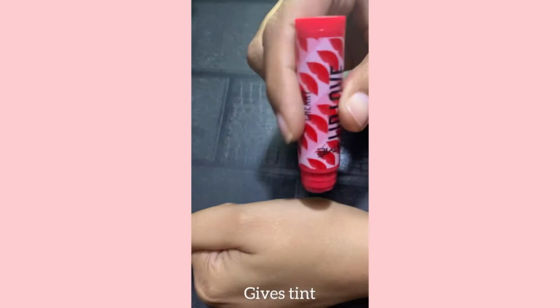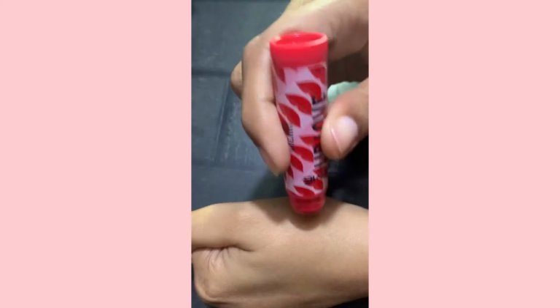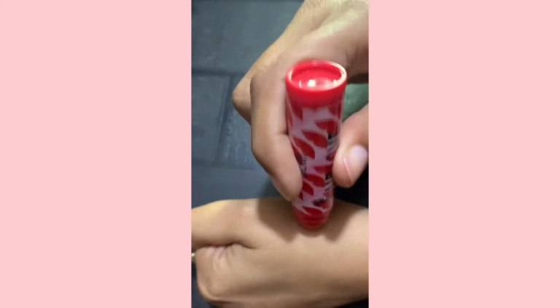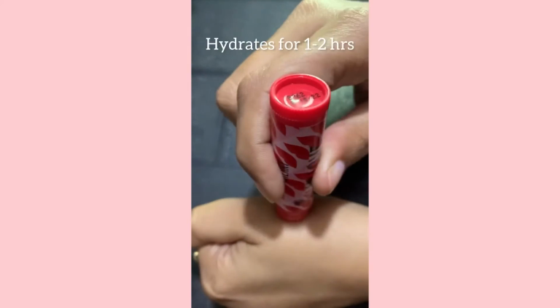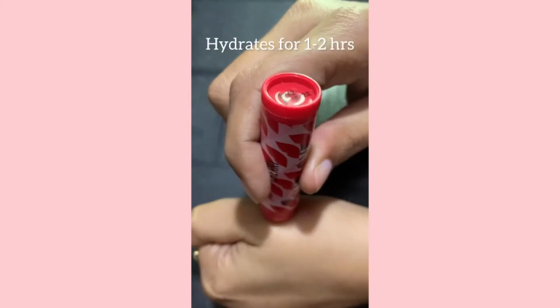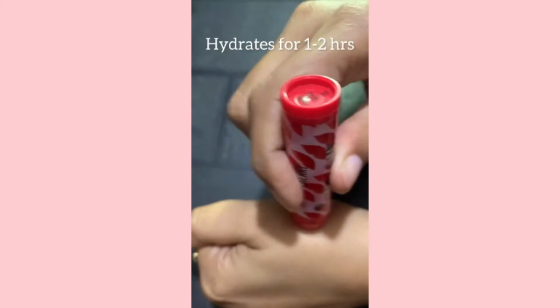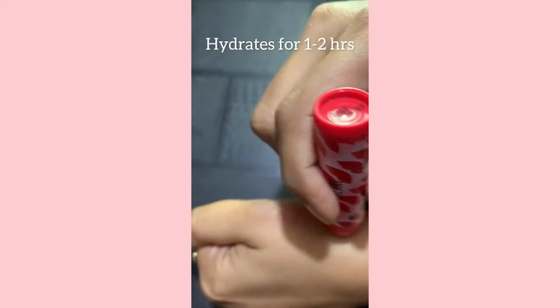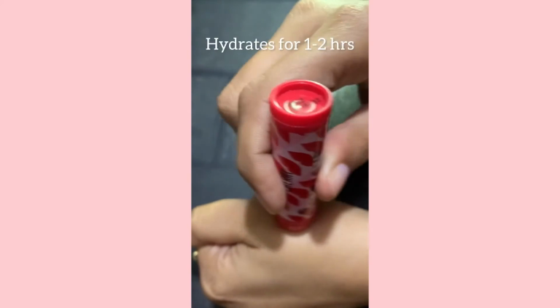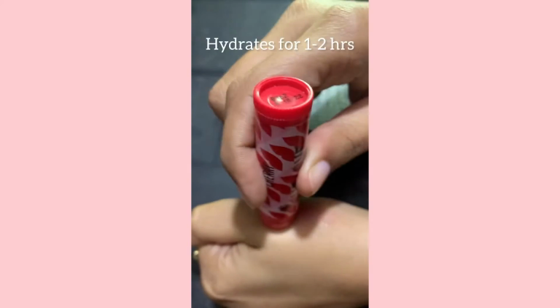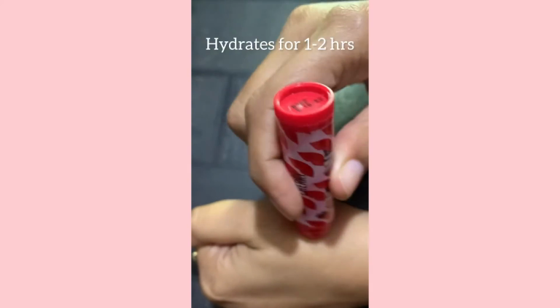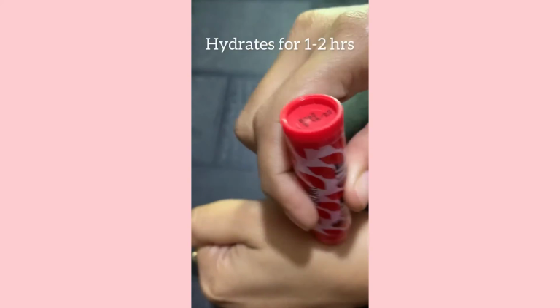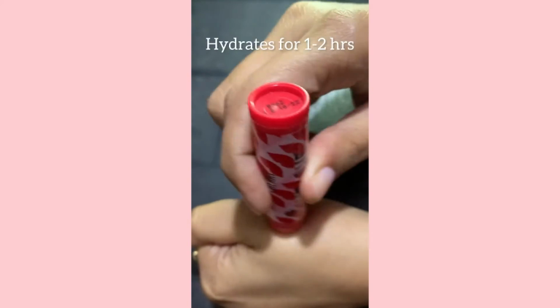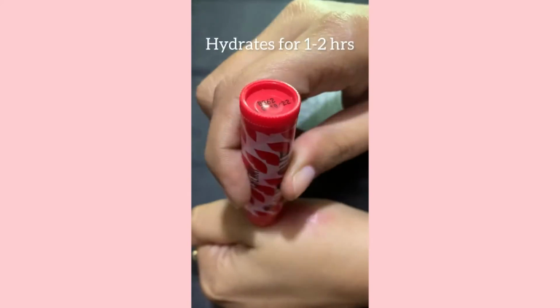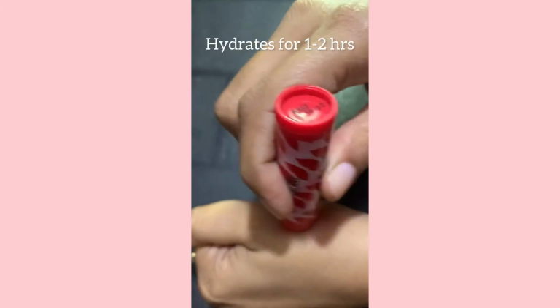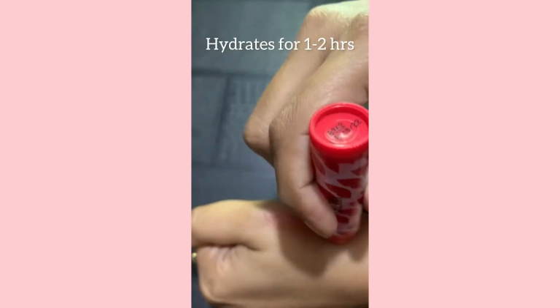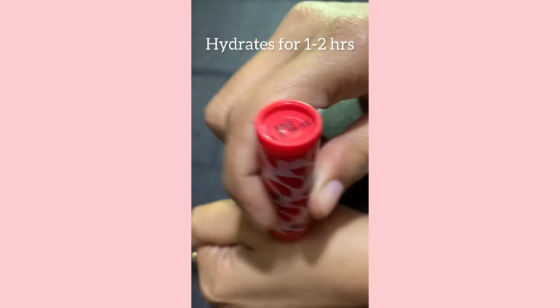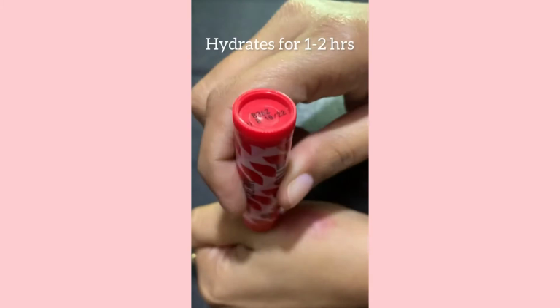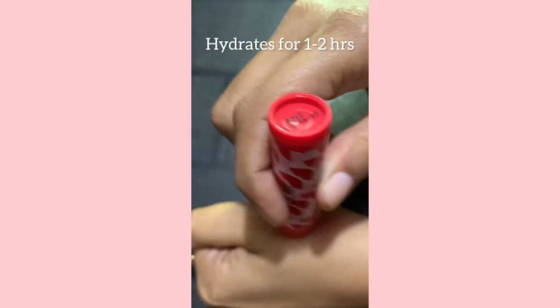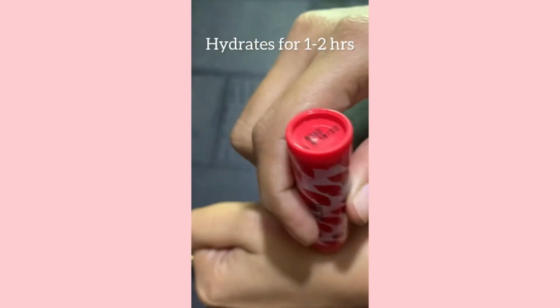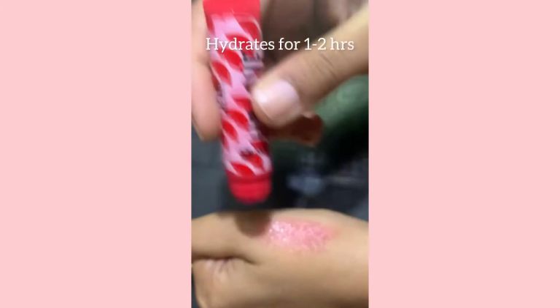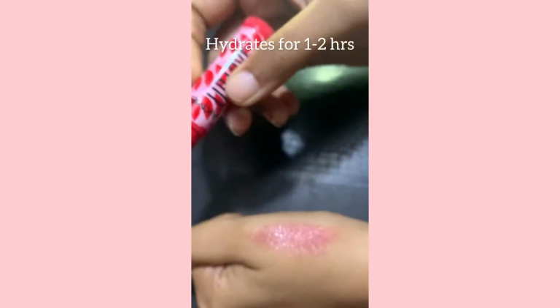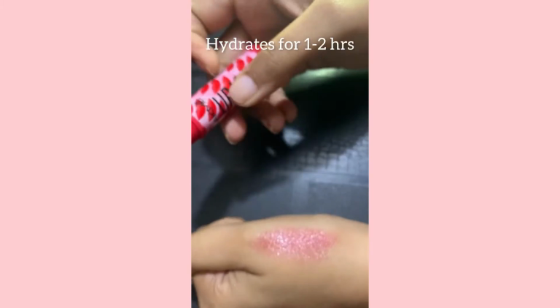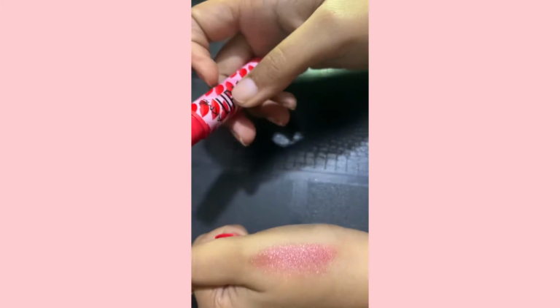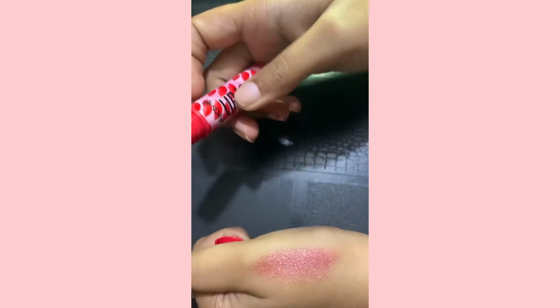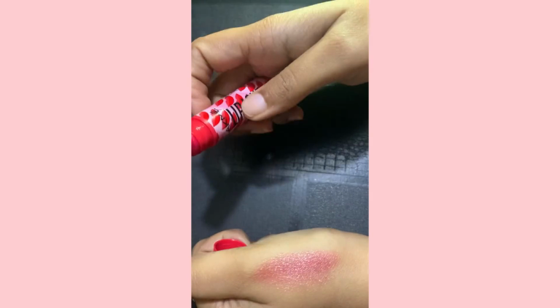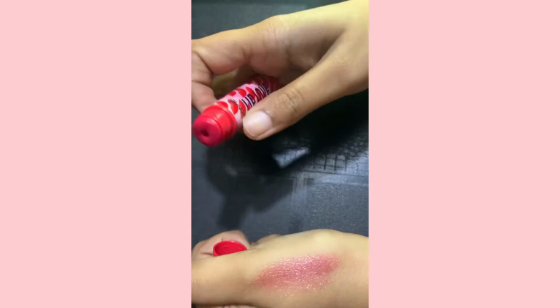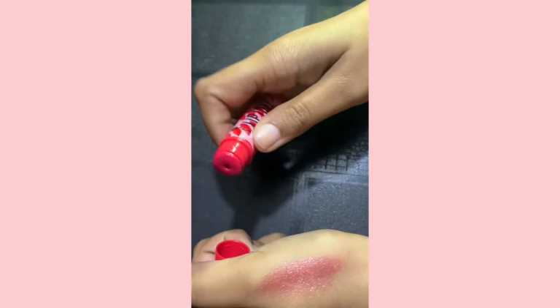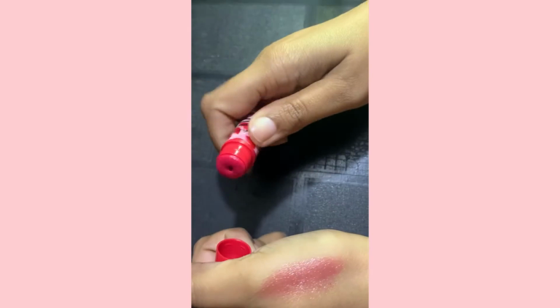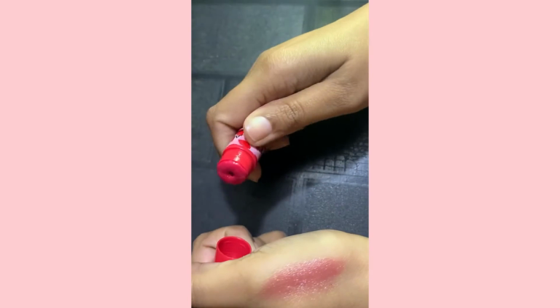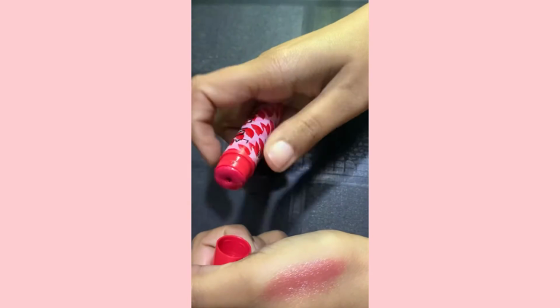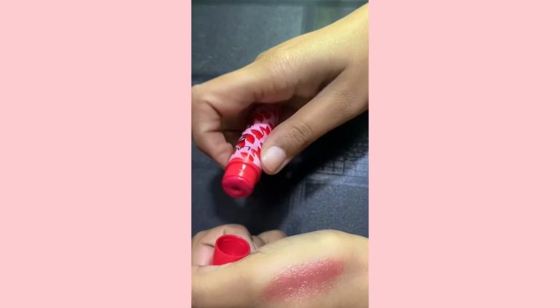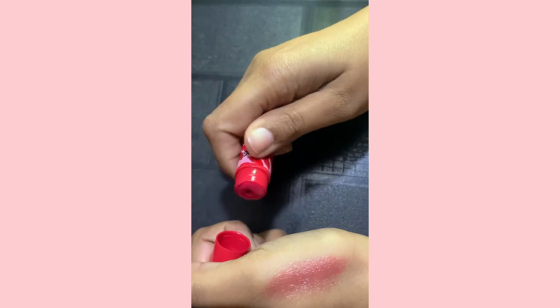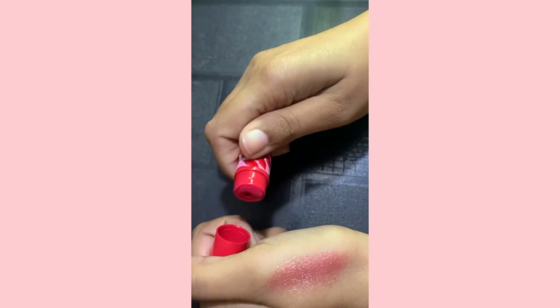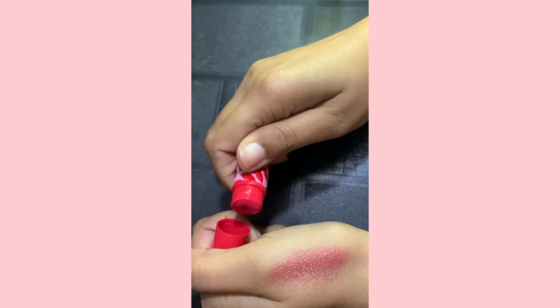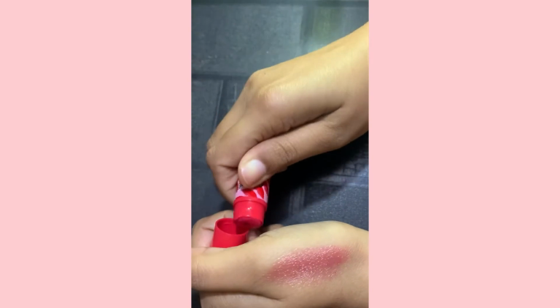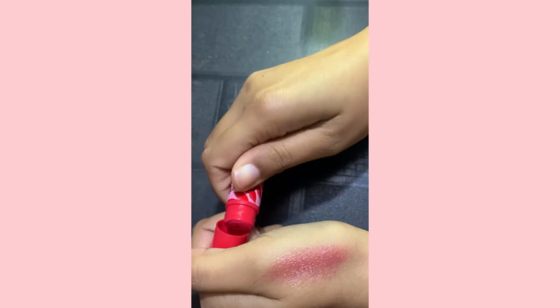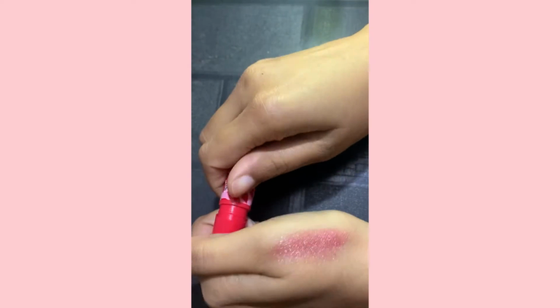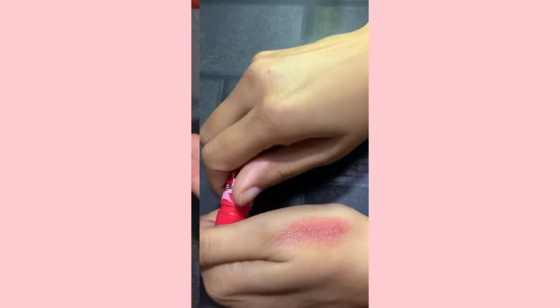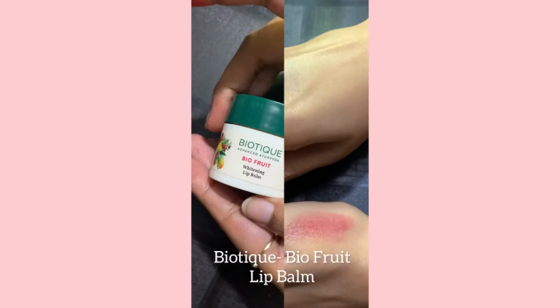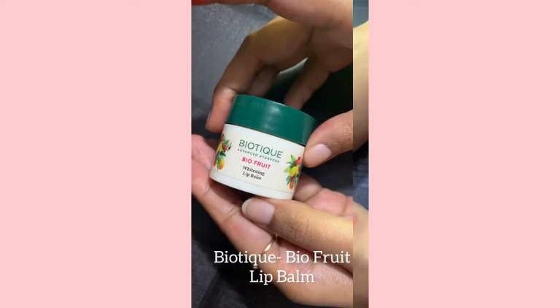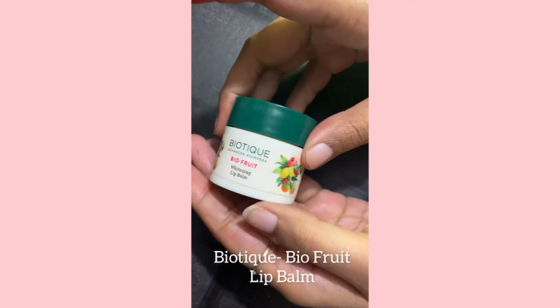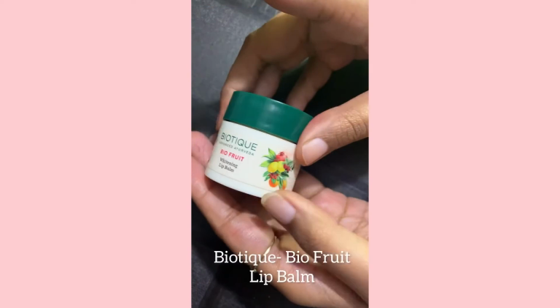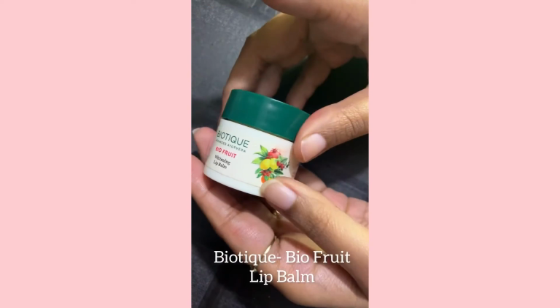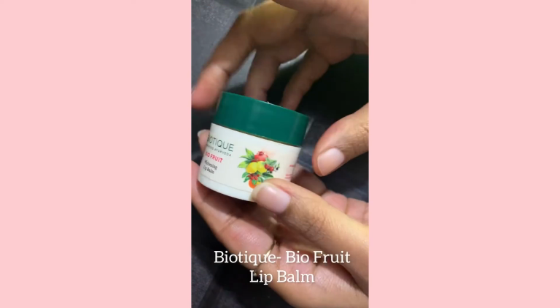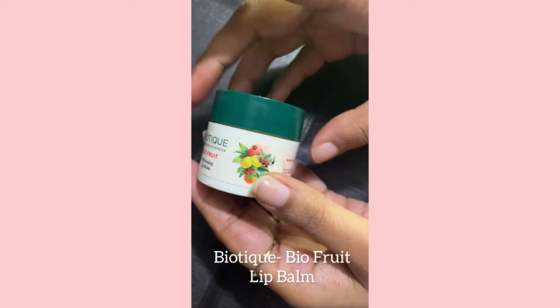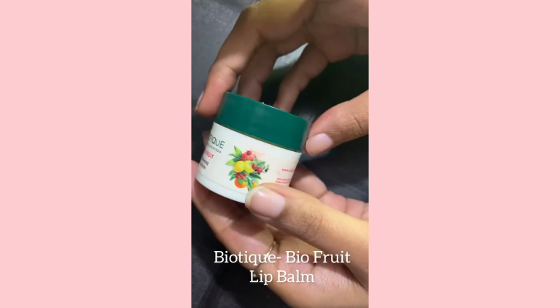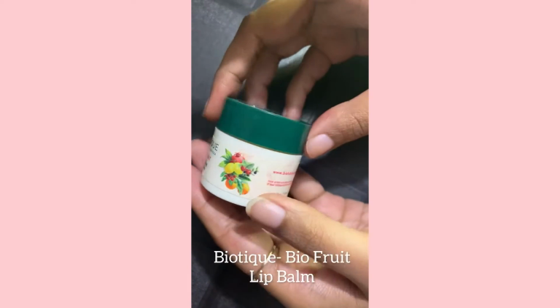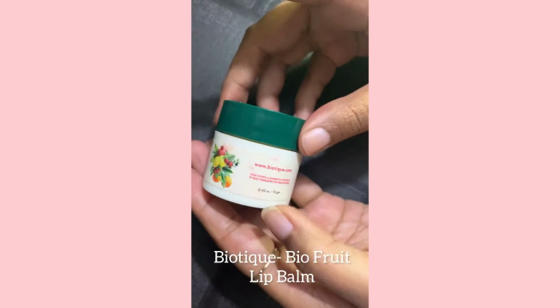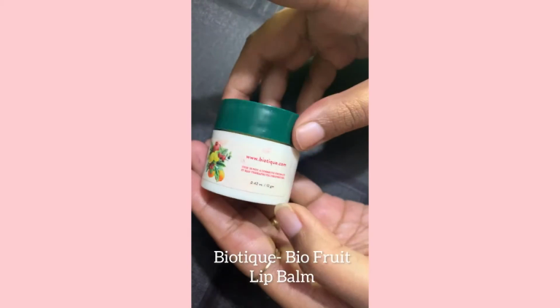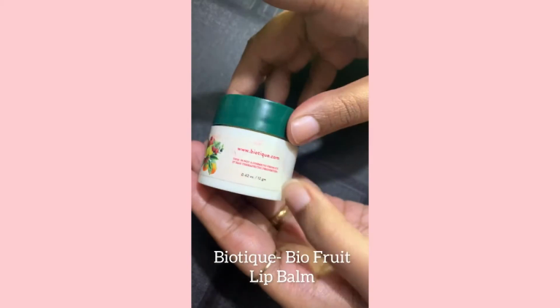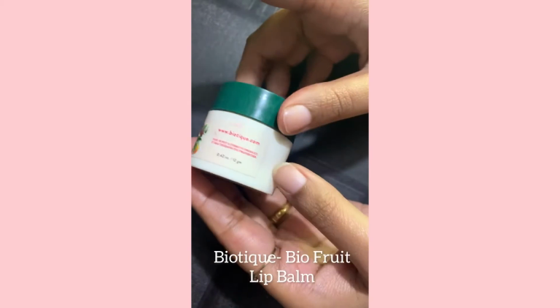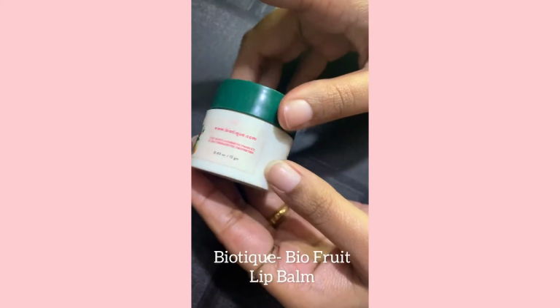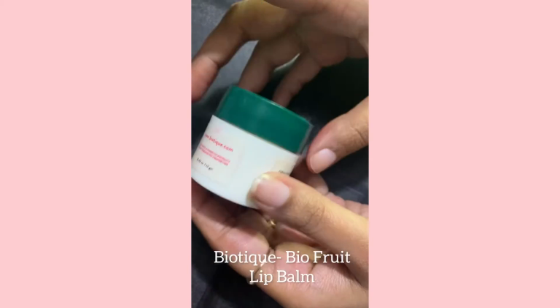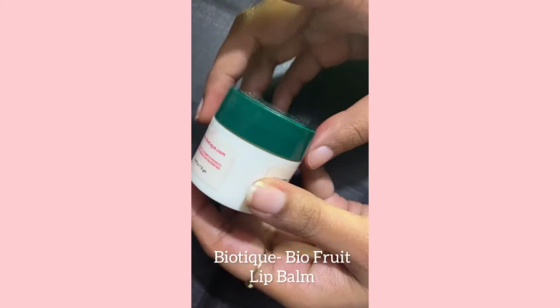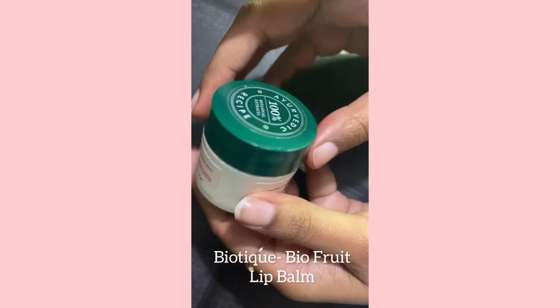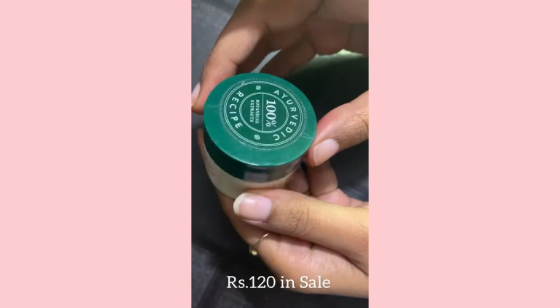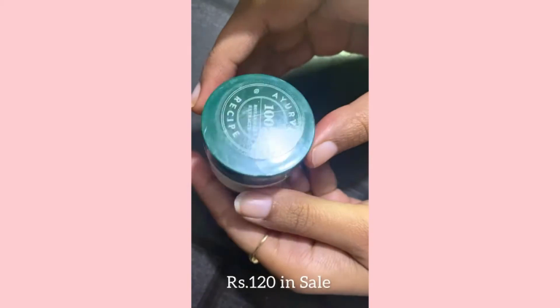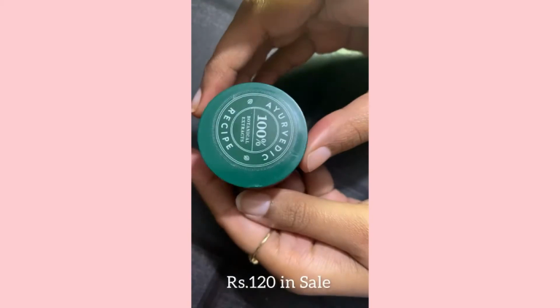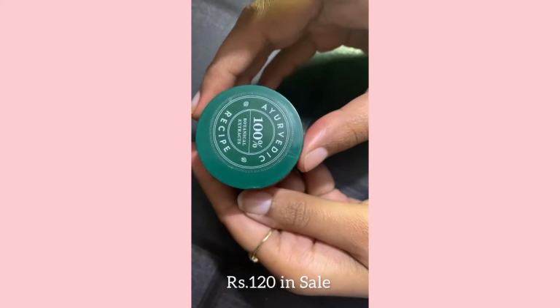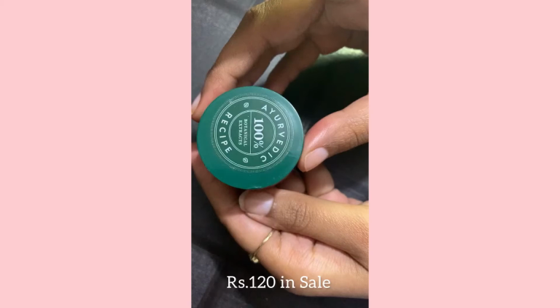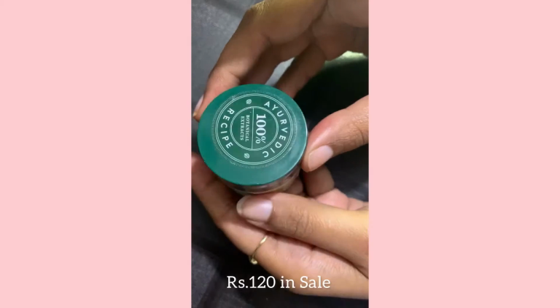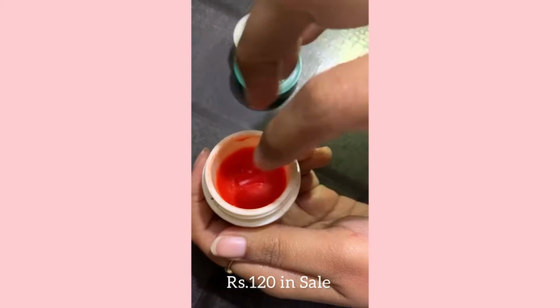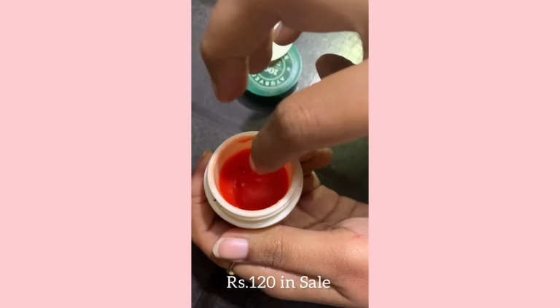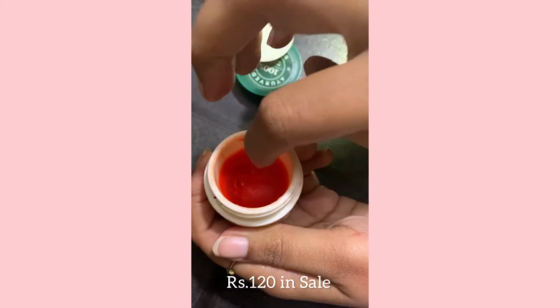Lakme Lip Love stays up to one to two hours, but it's not as hydrating as Maybelline Baby Lips.